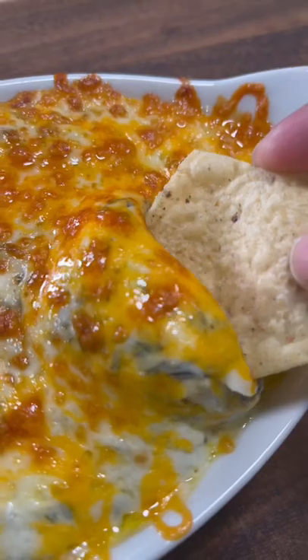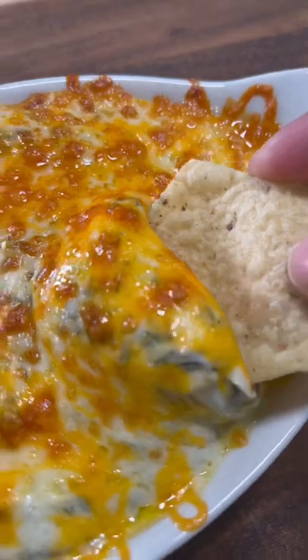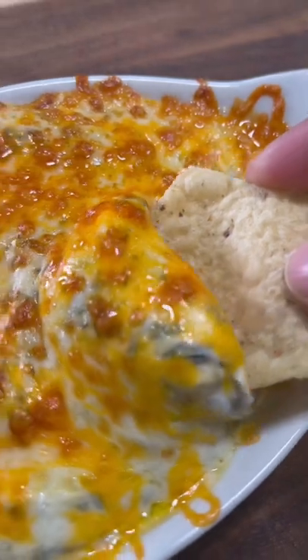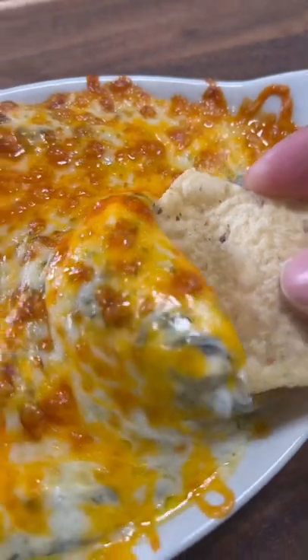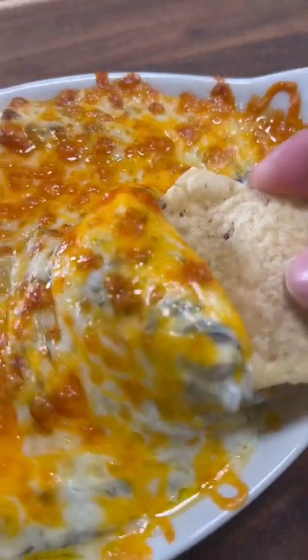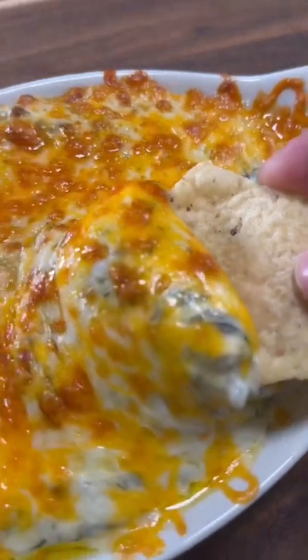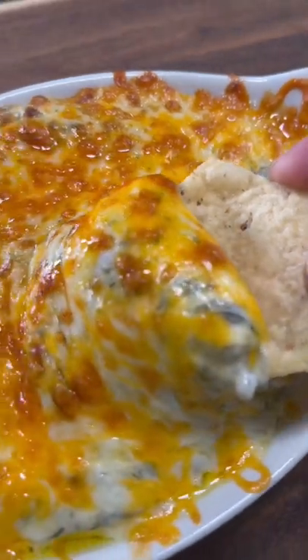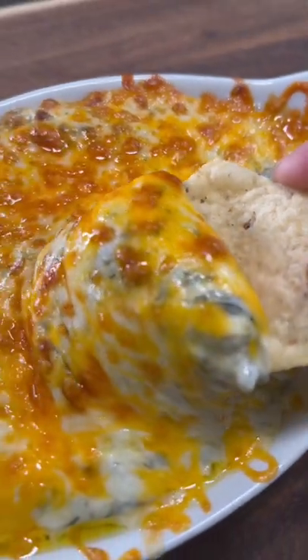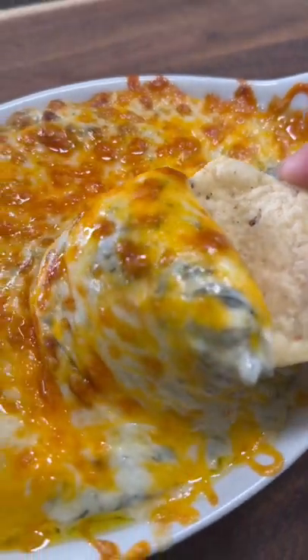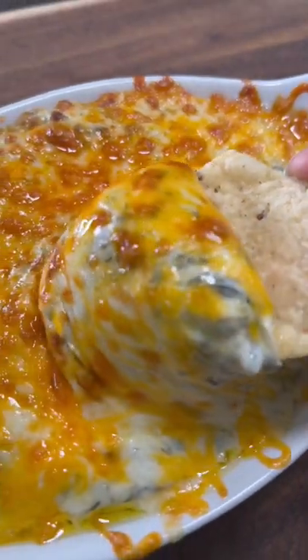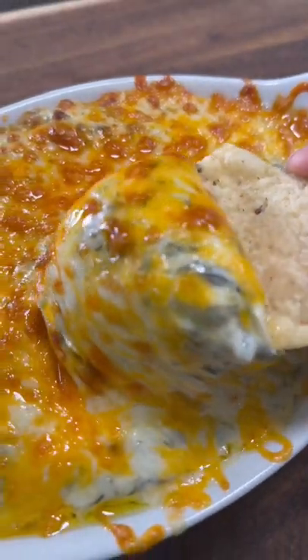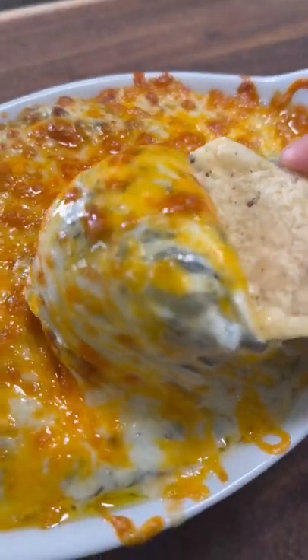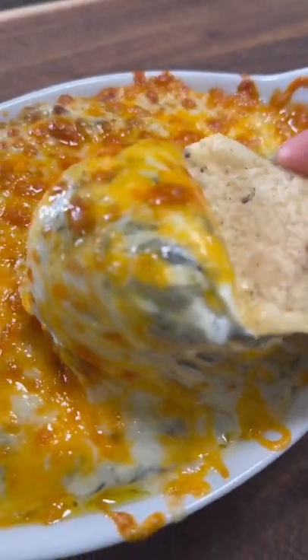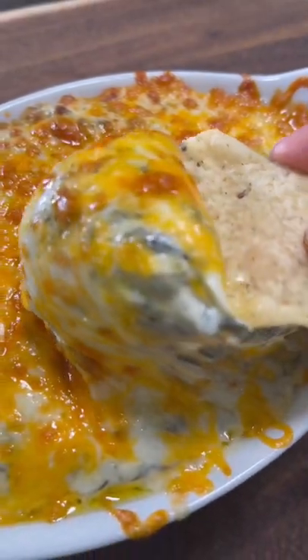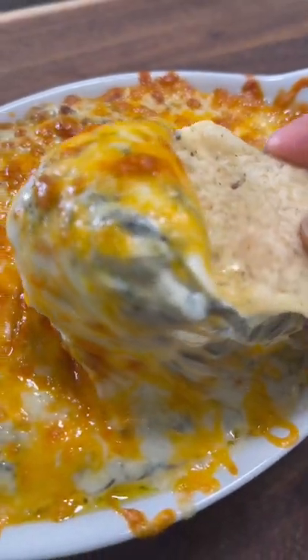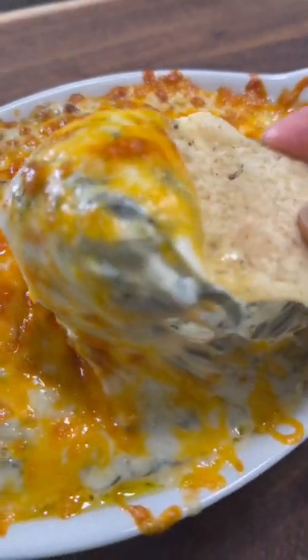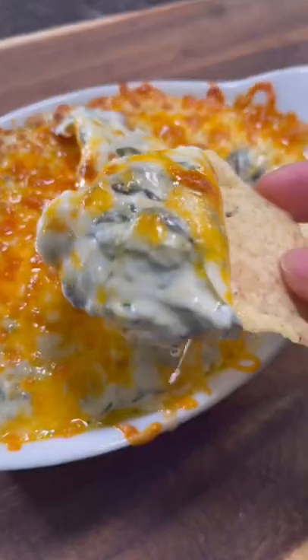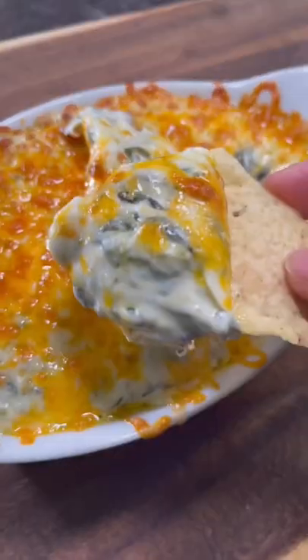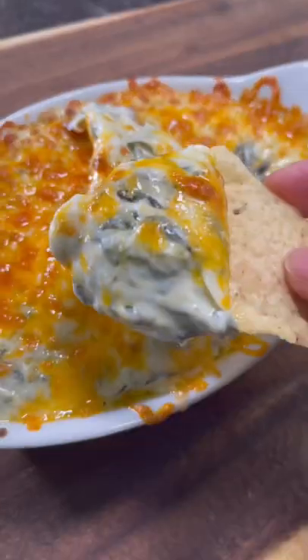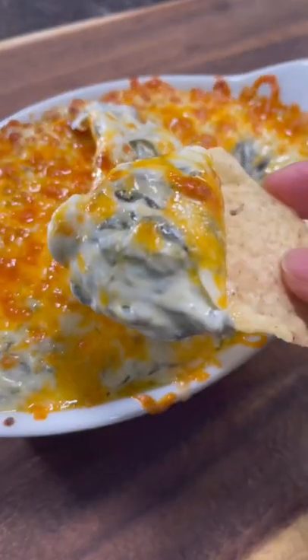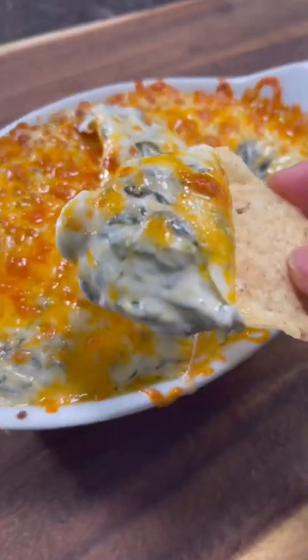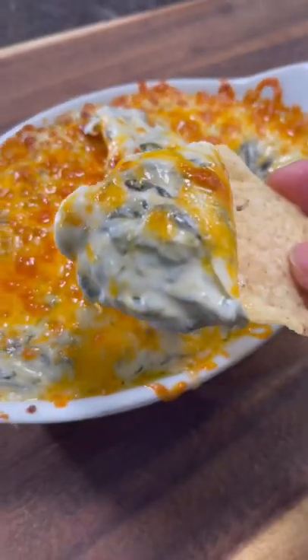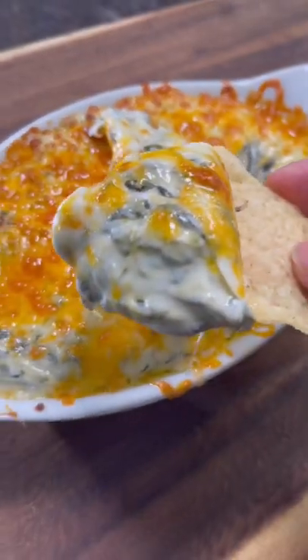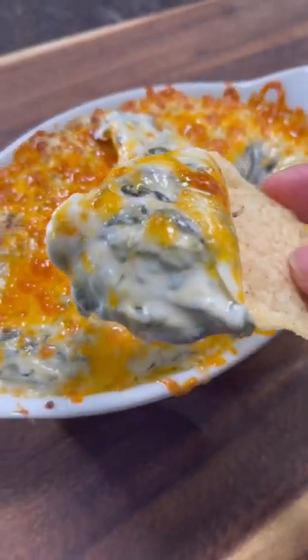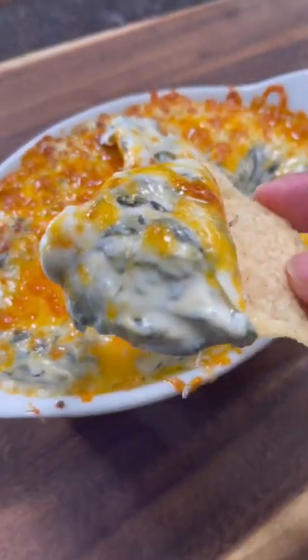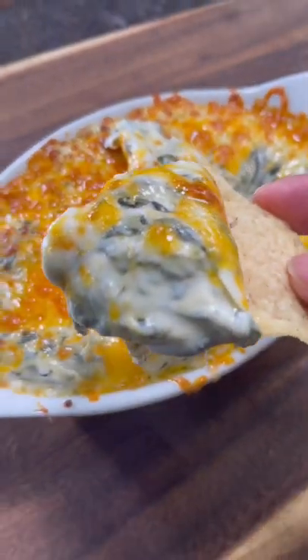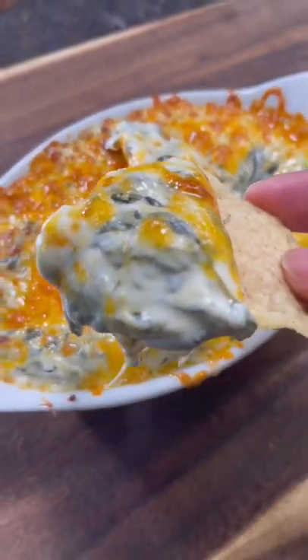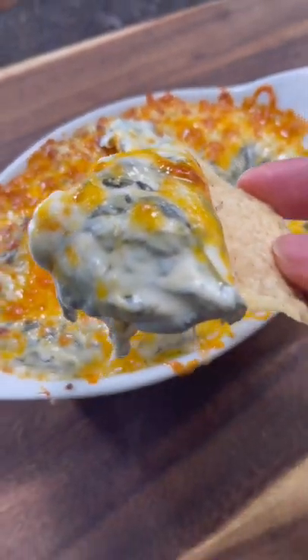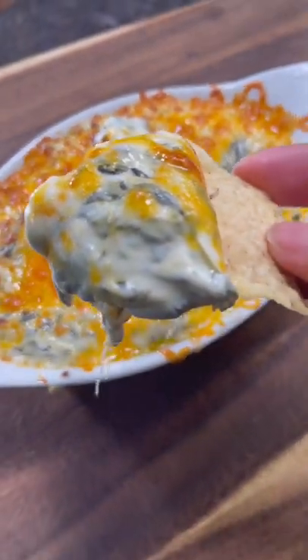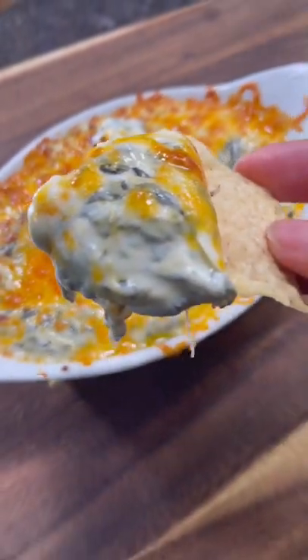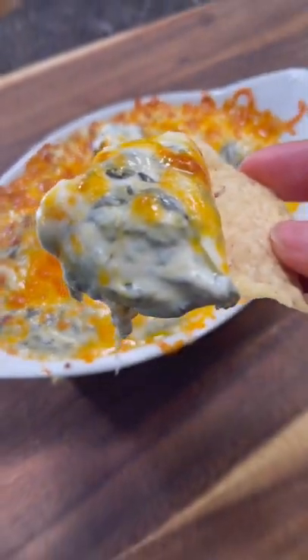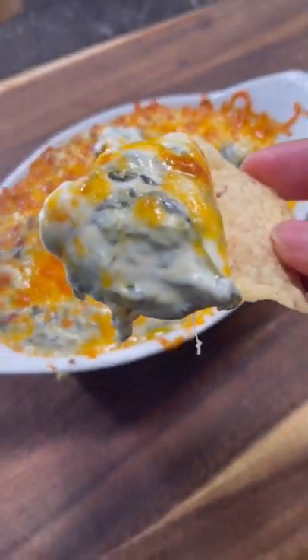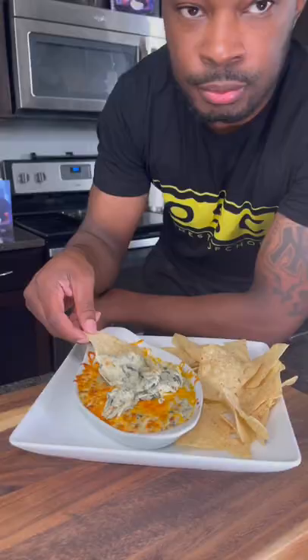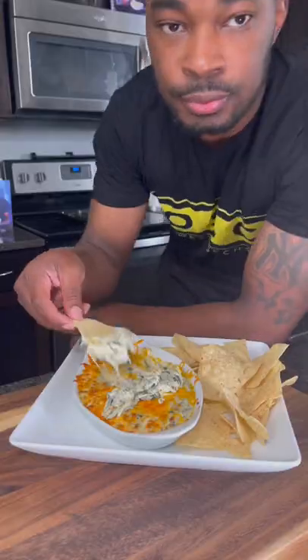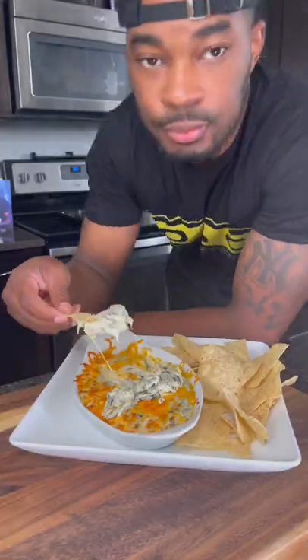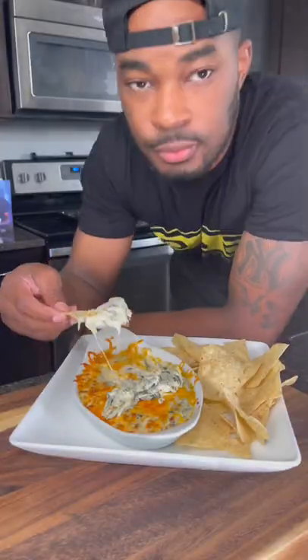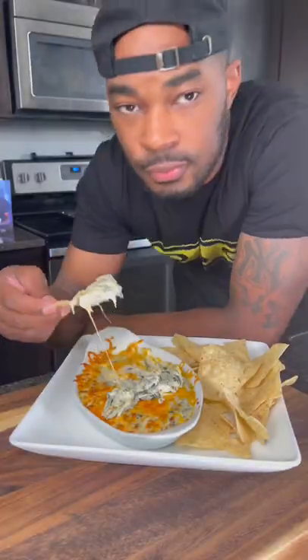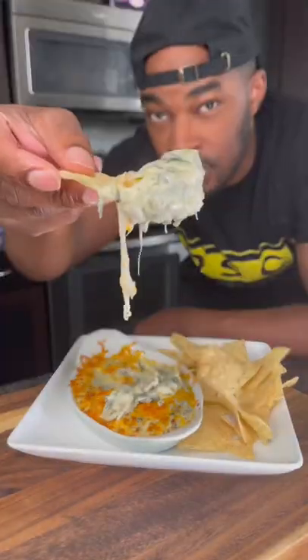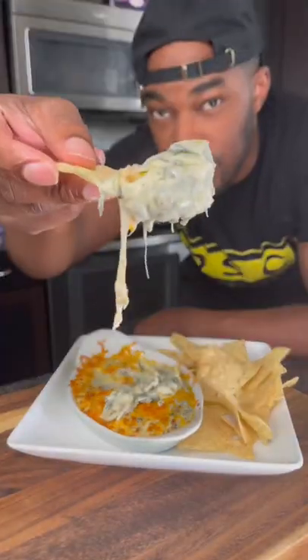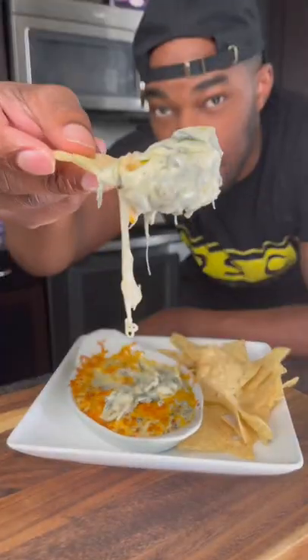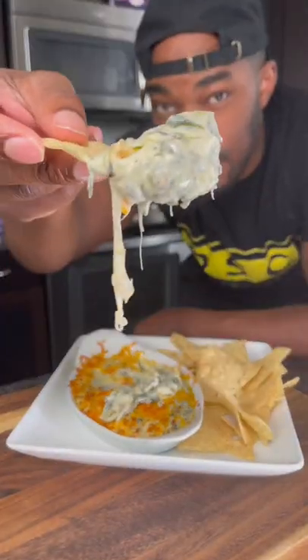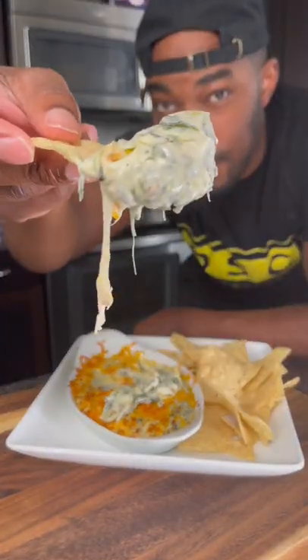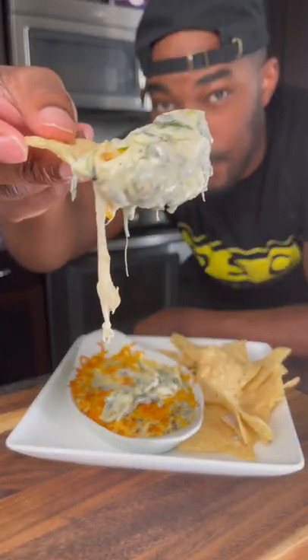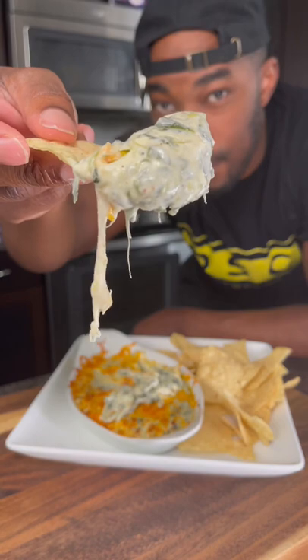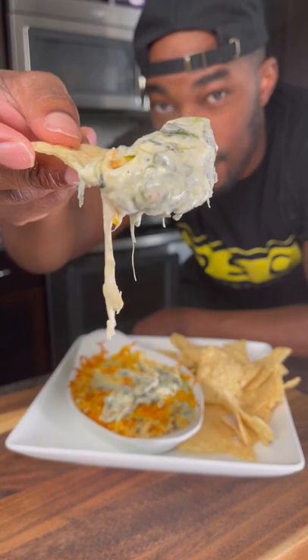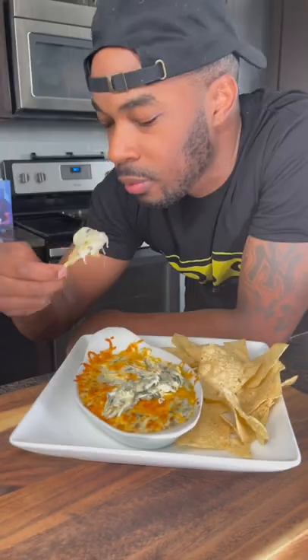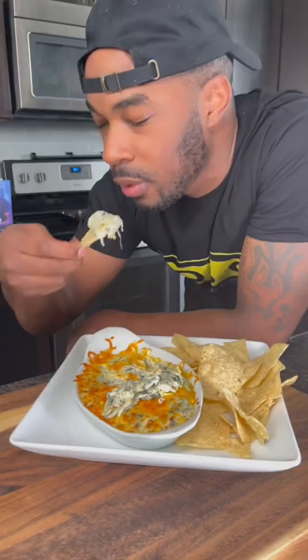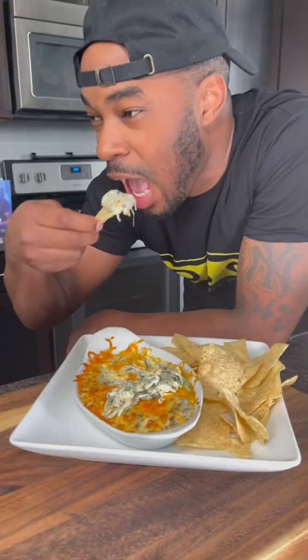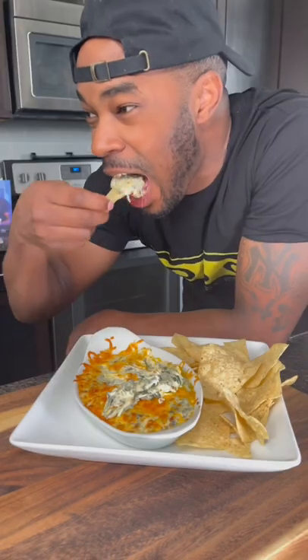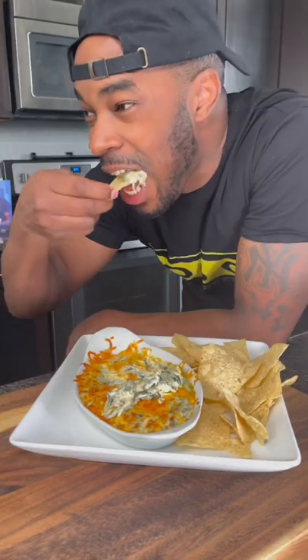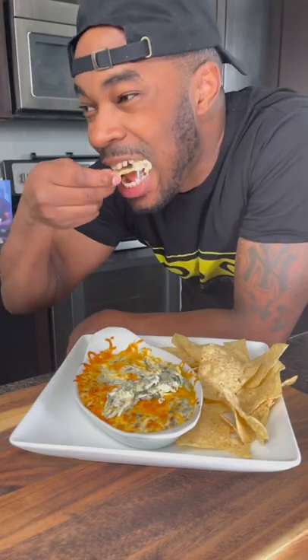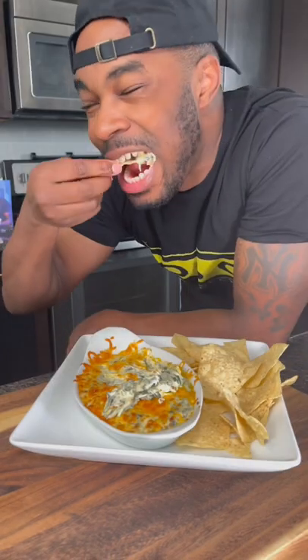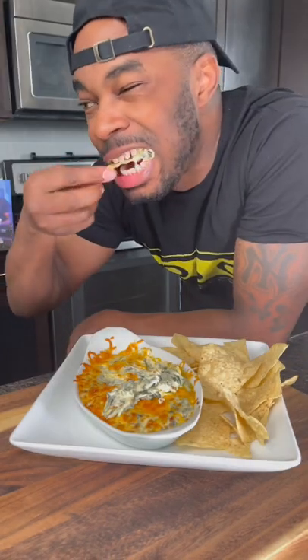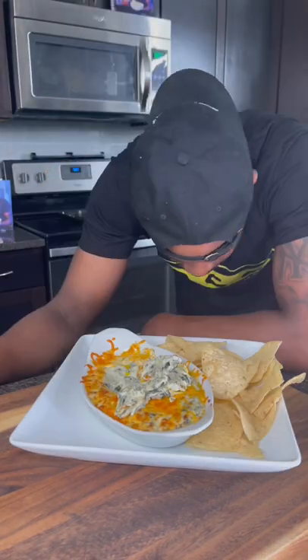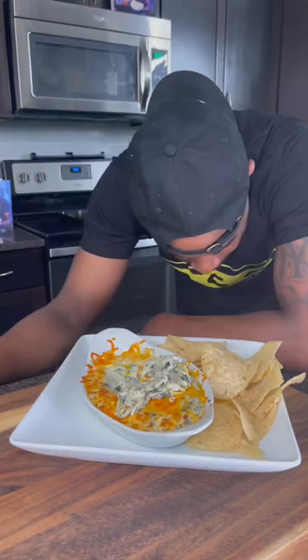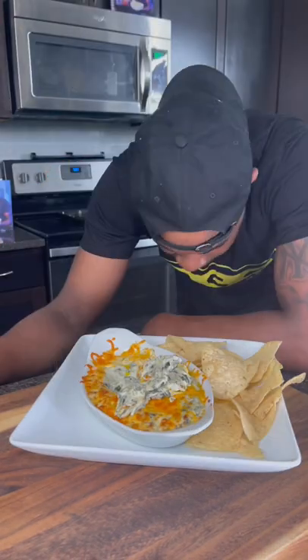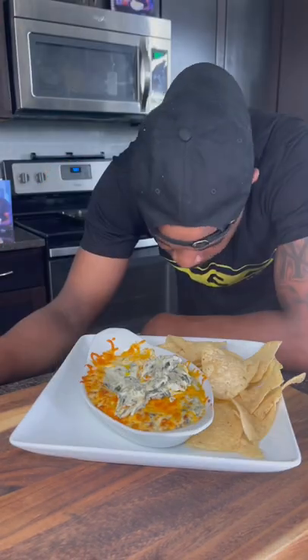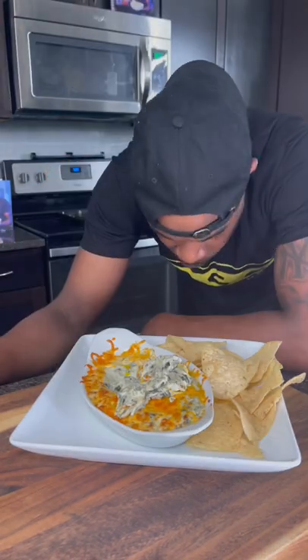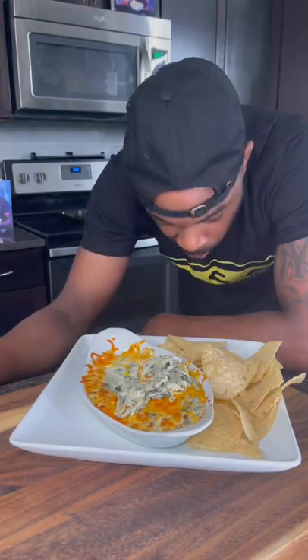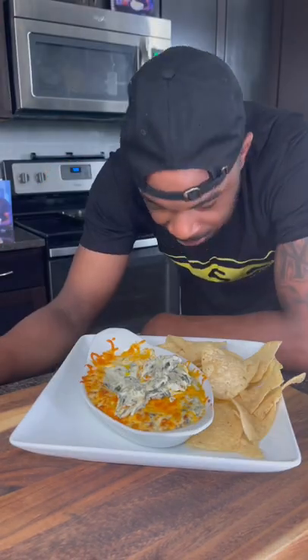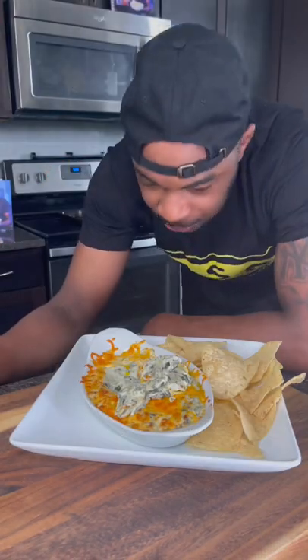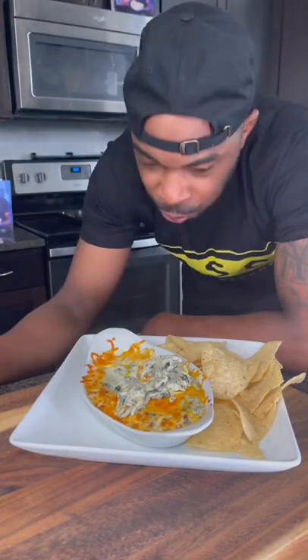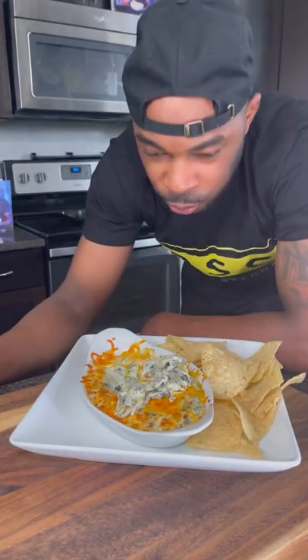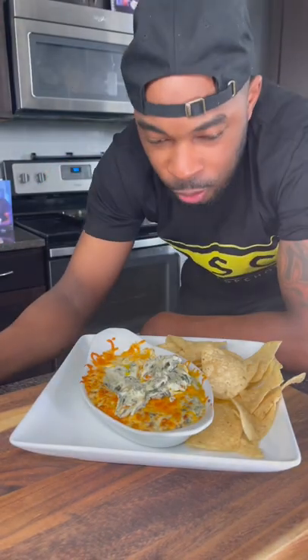I just made the best spinach dip I ever had in my life. Forget any restaurant you've ever been to — I'm telling you, this one is better. Let me show you how to make this at home.